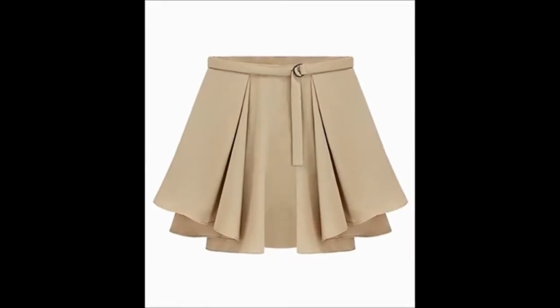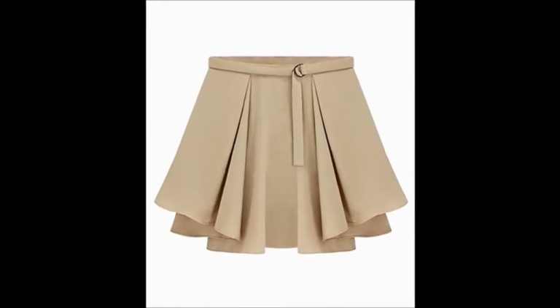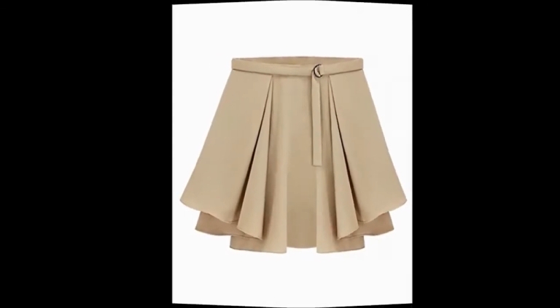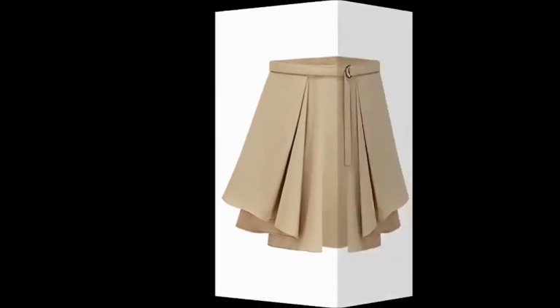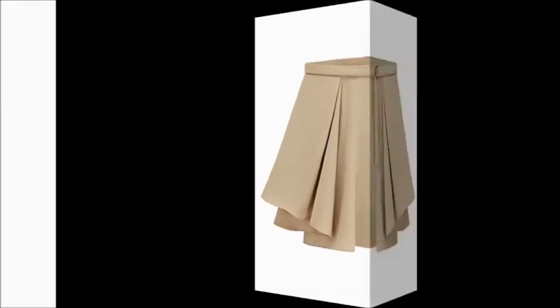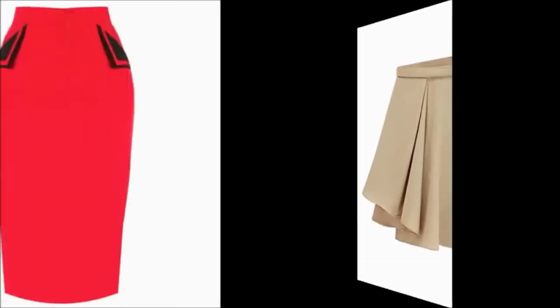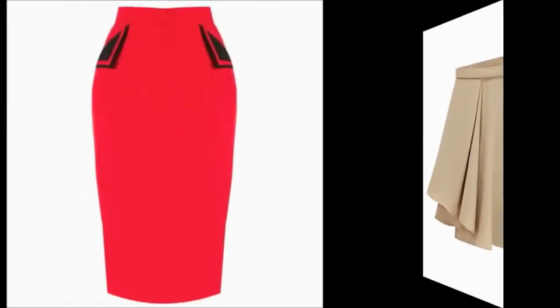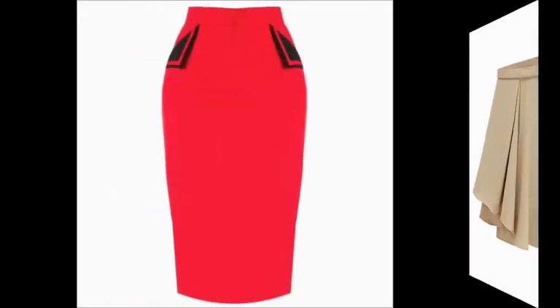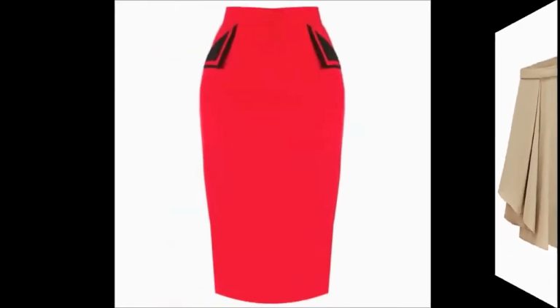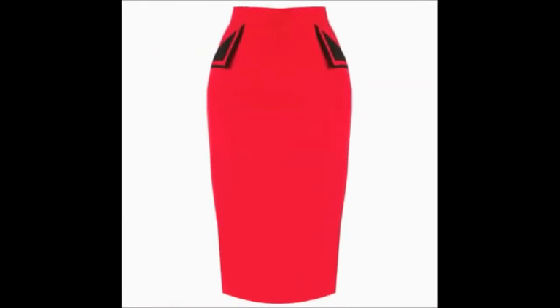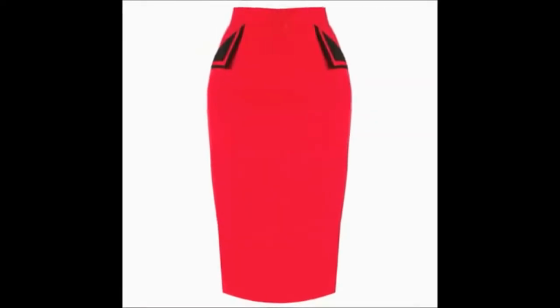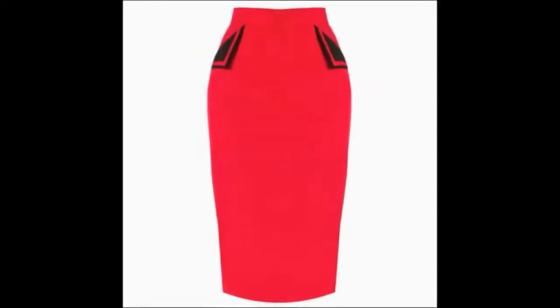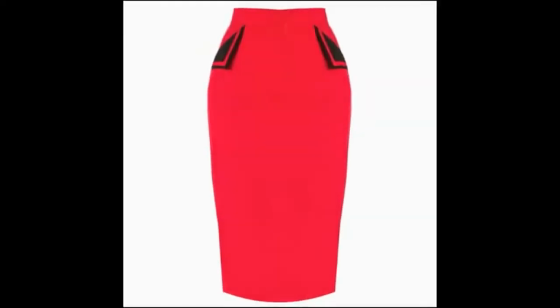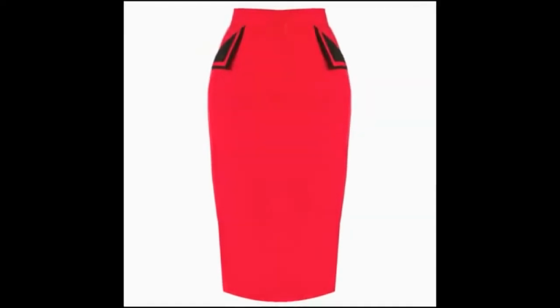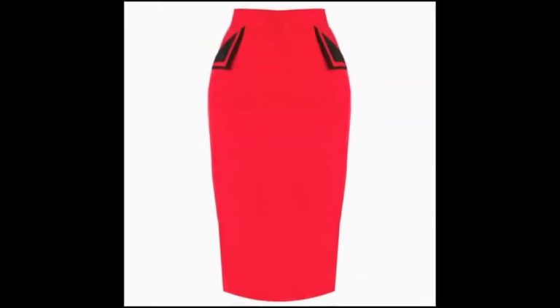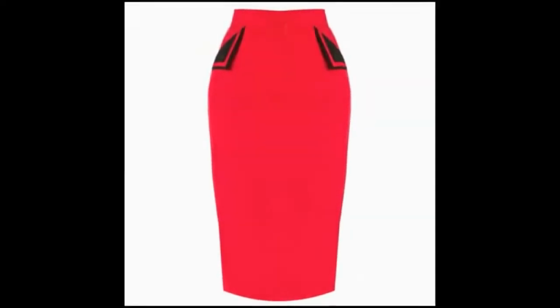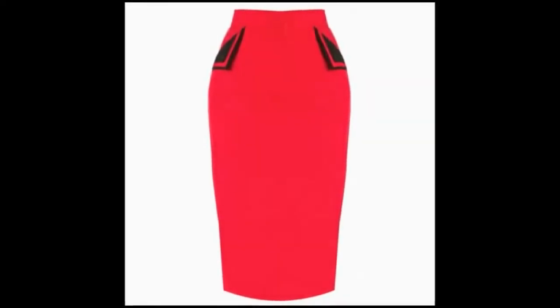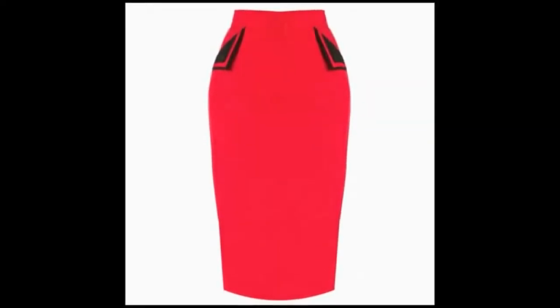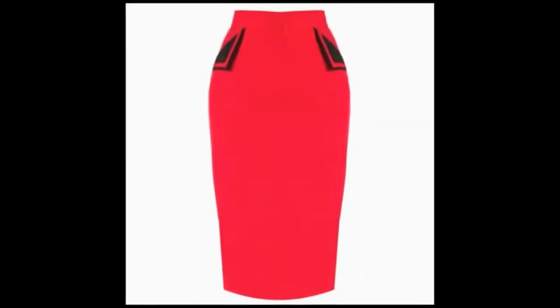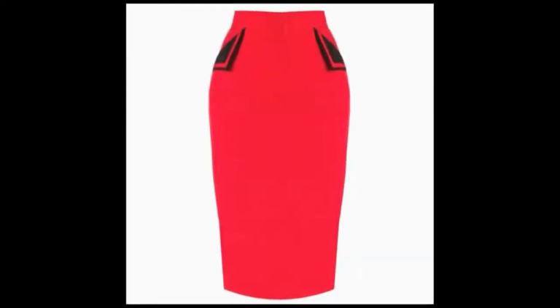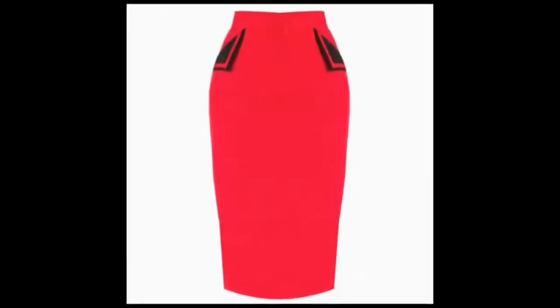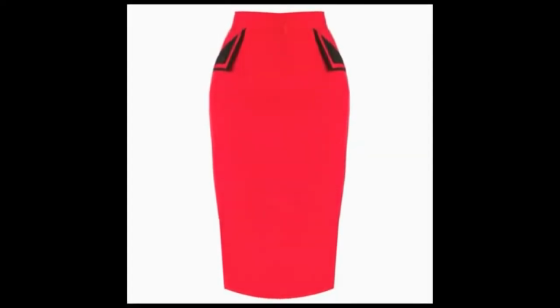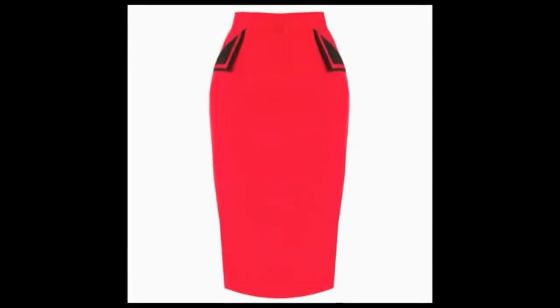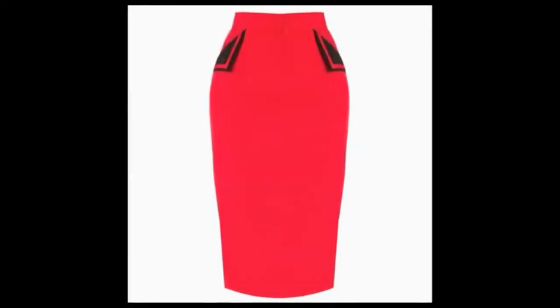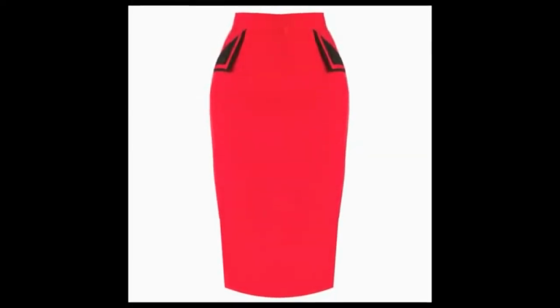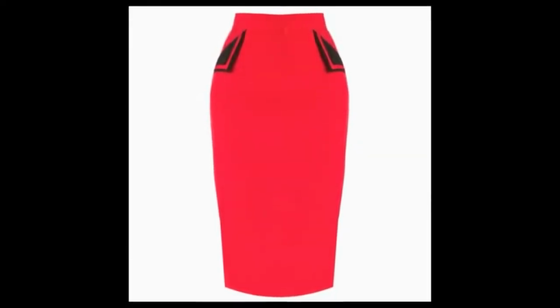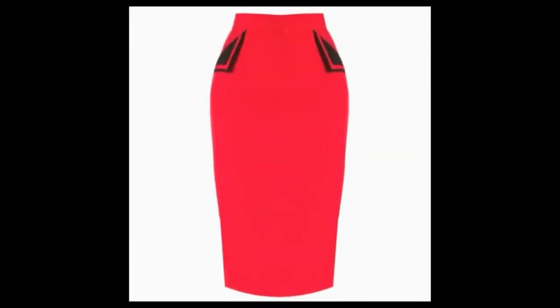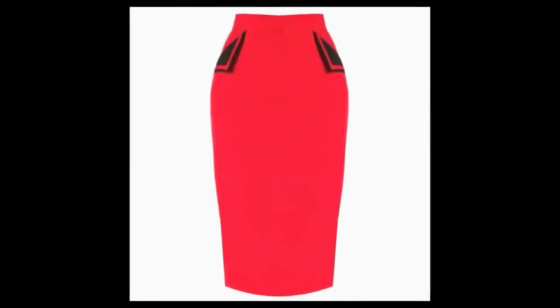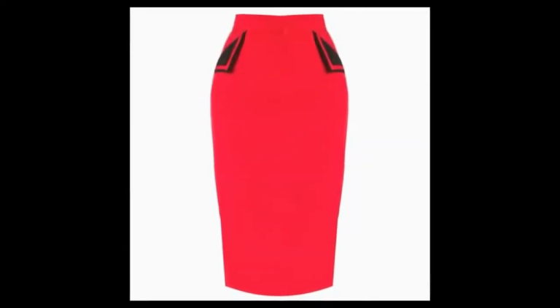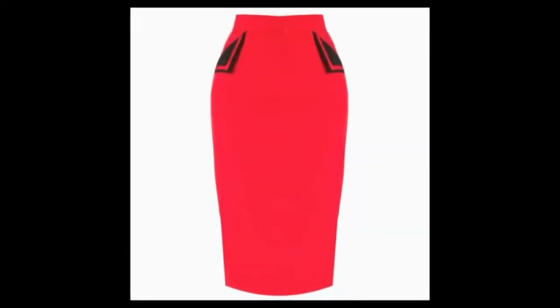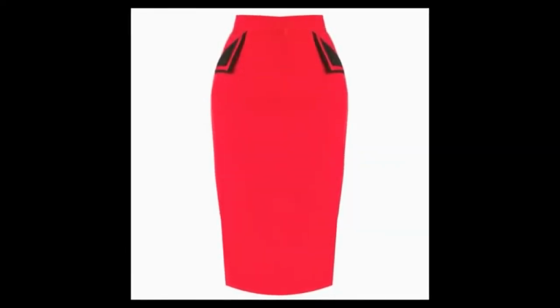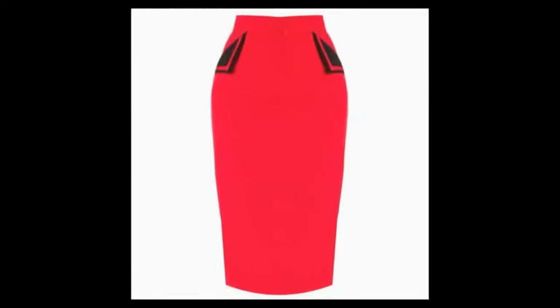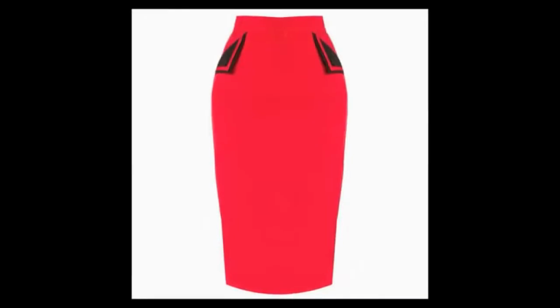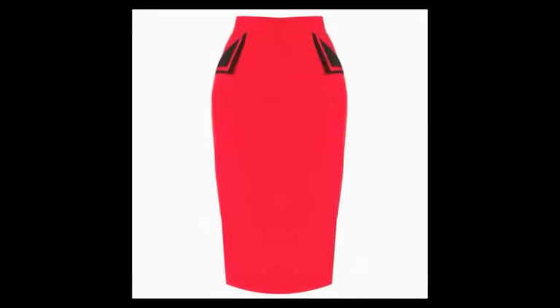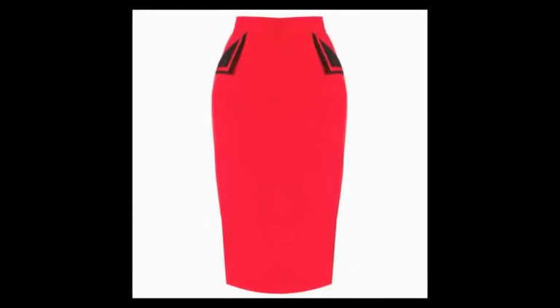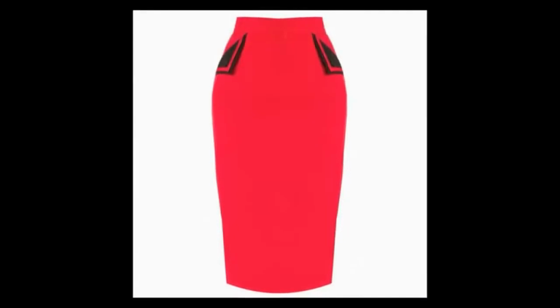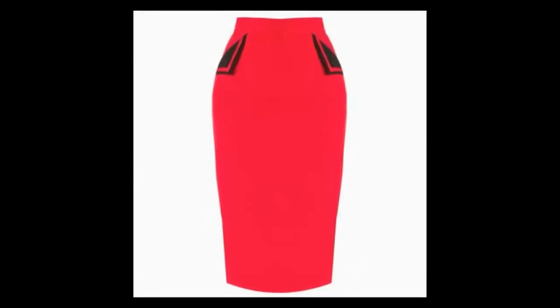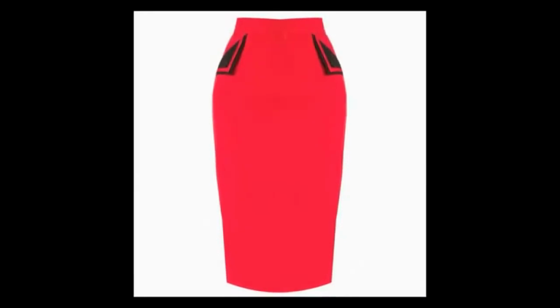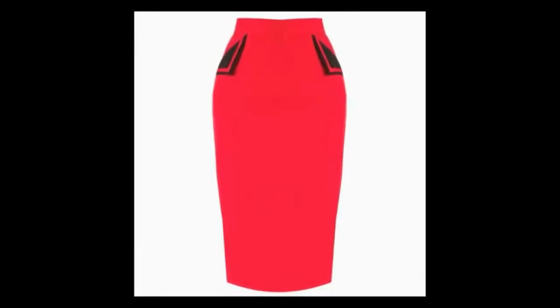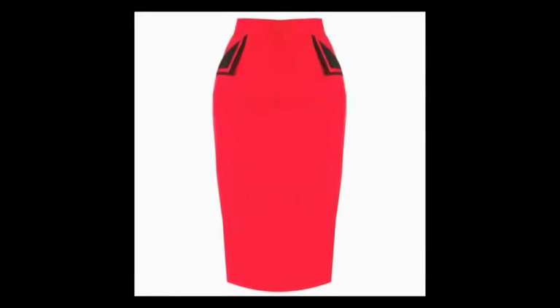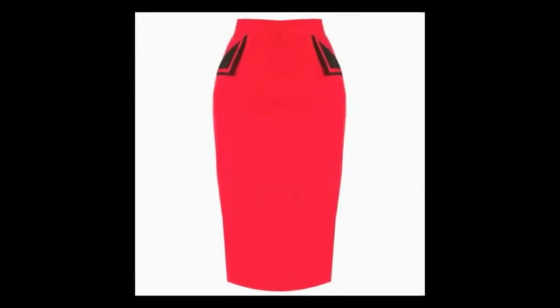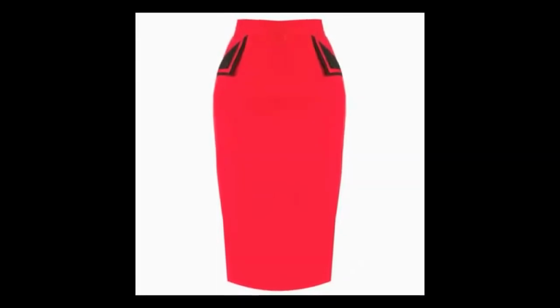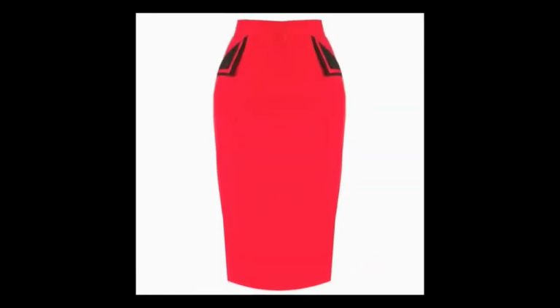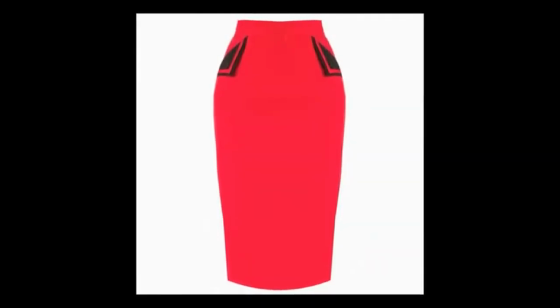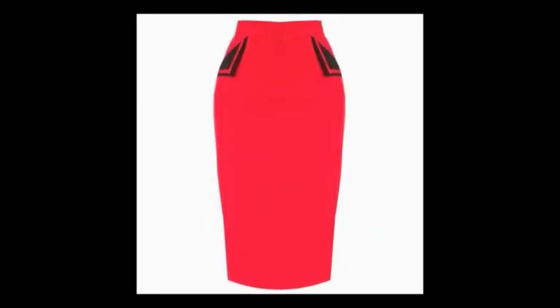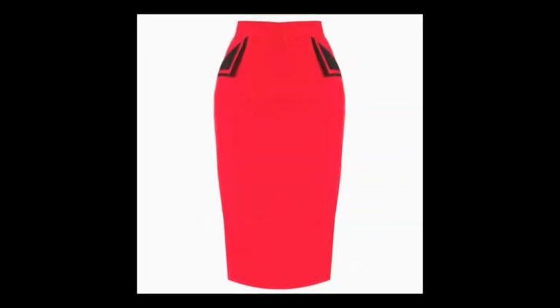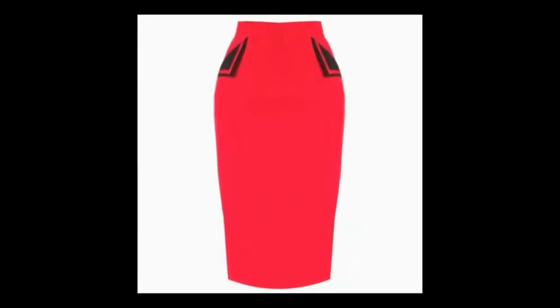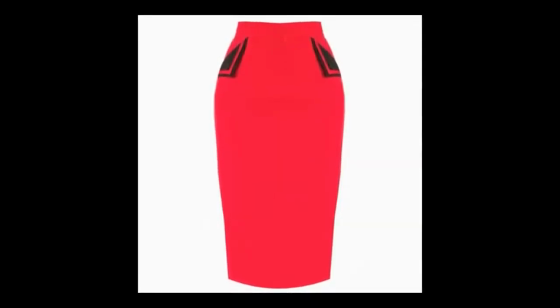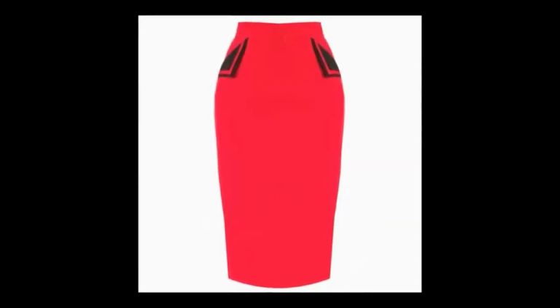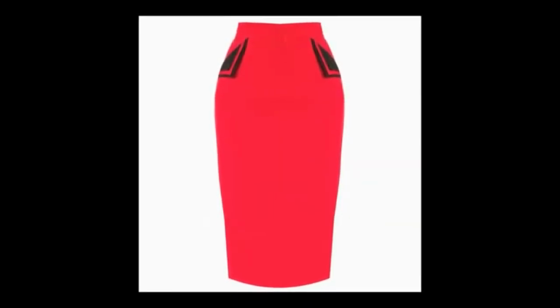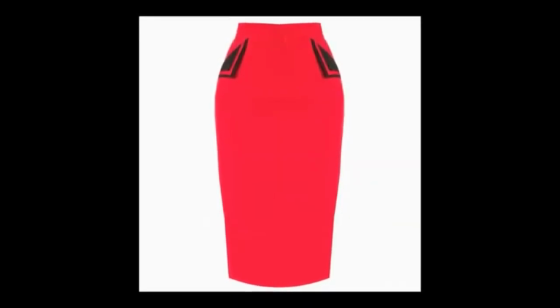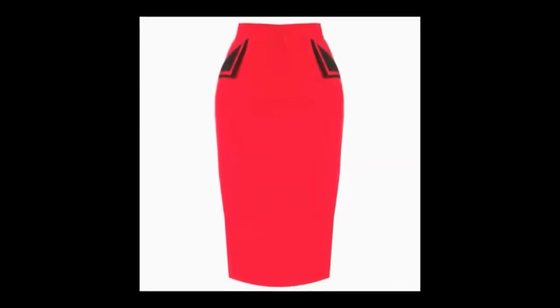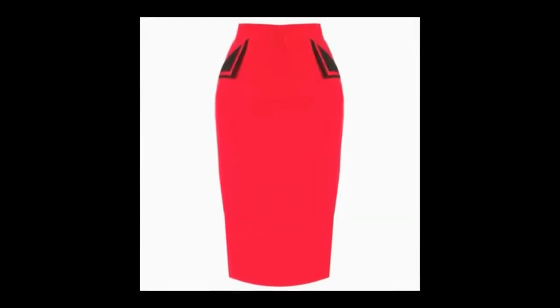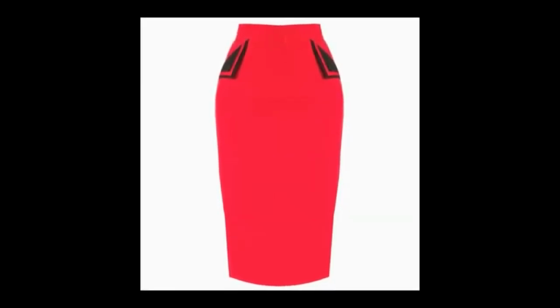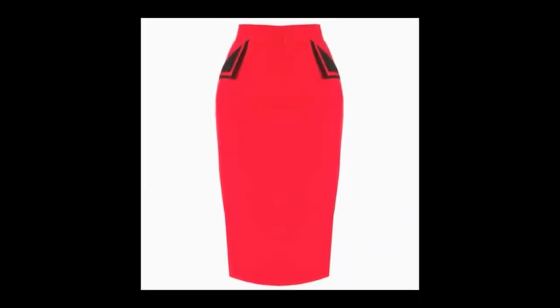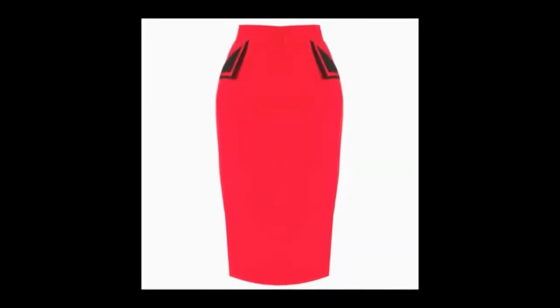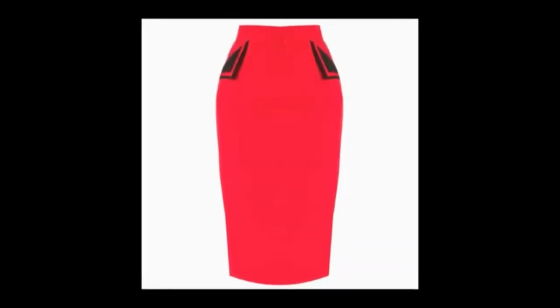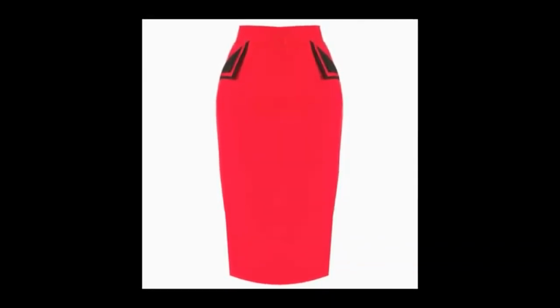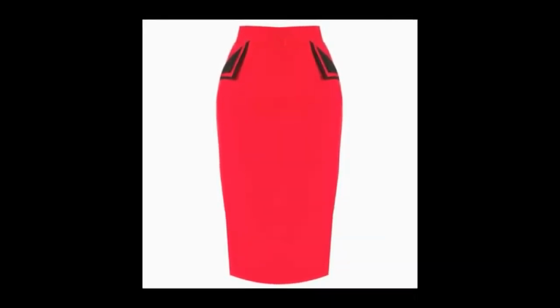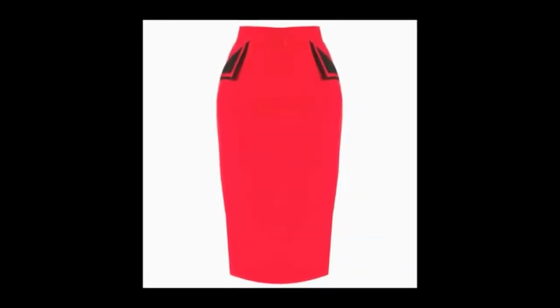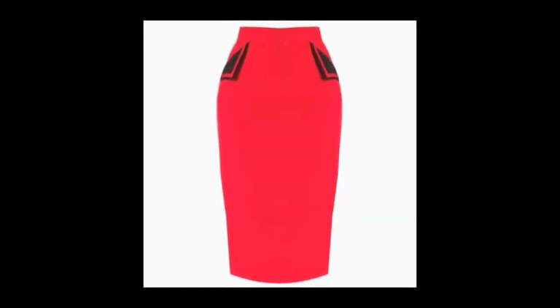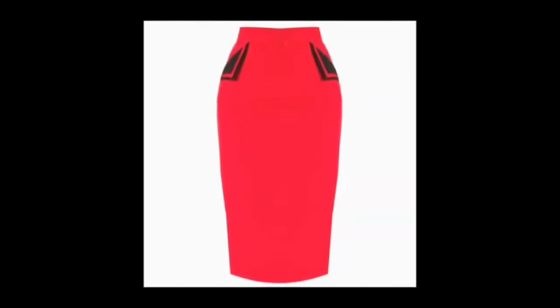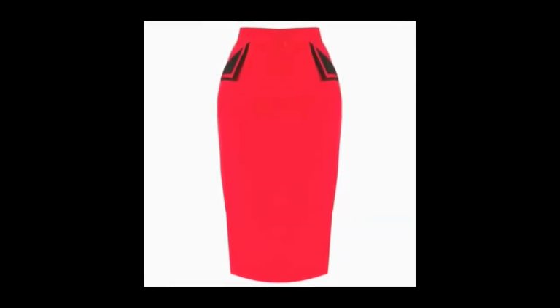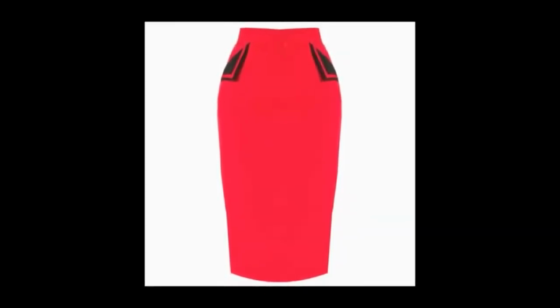10. Pencil Skirt. Obviously, there's no need to explain how popular this style is. A pencil skirt is a must-have in your wardrobe.